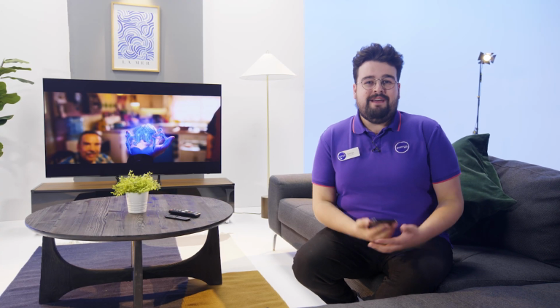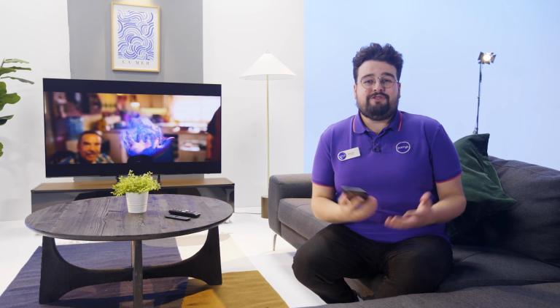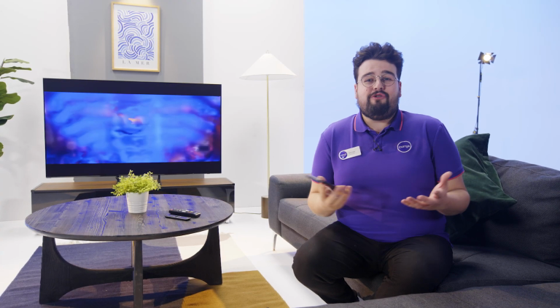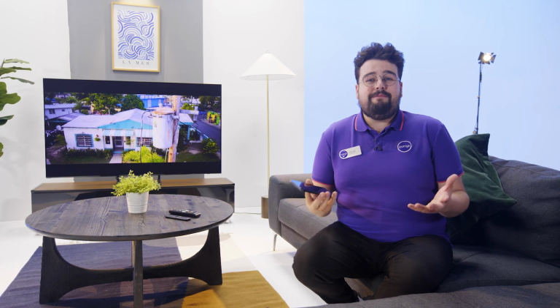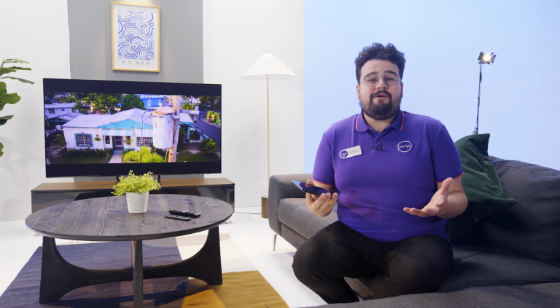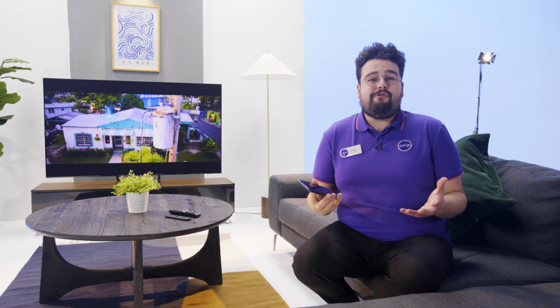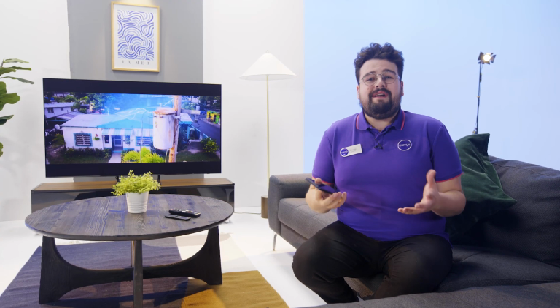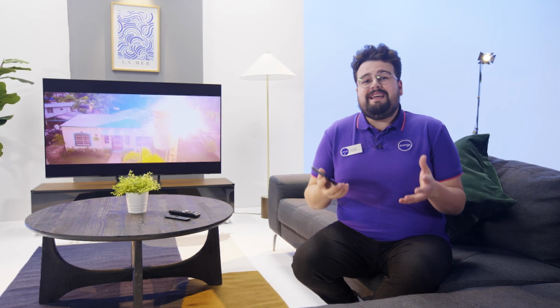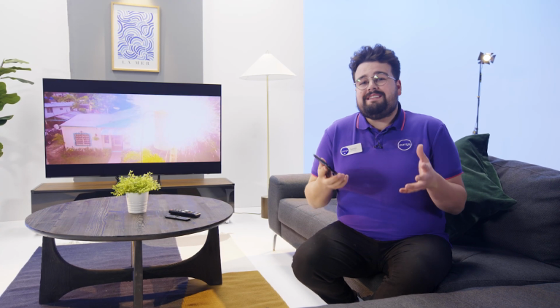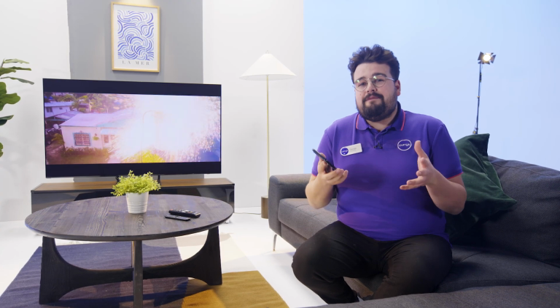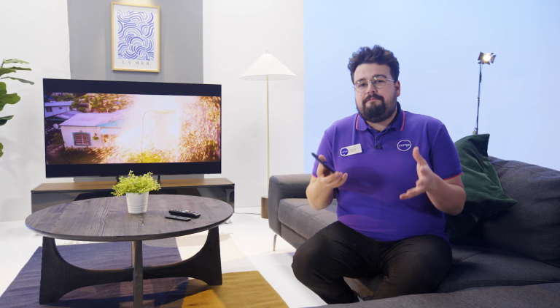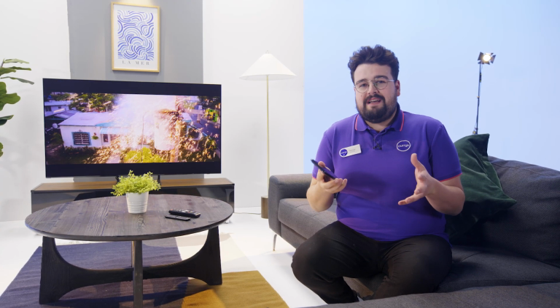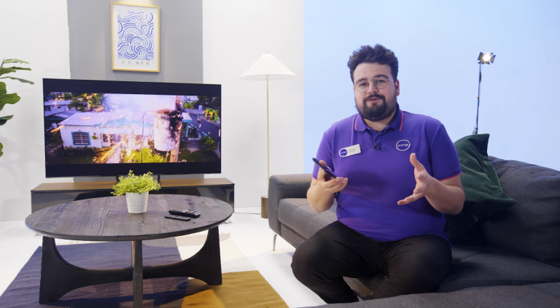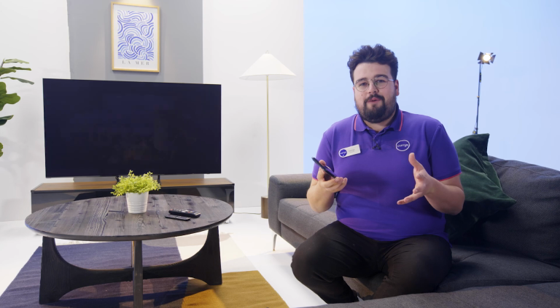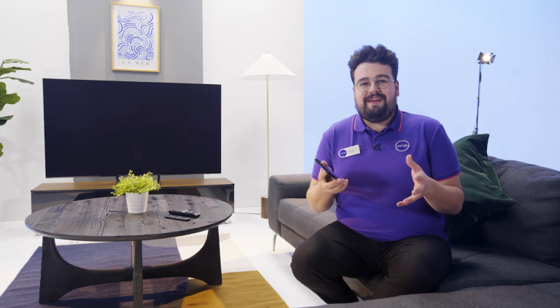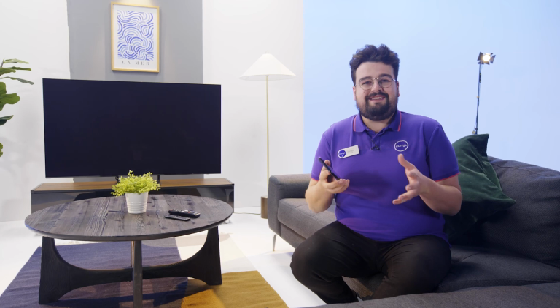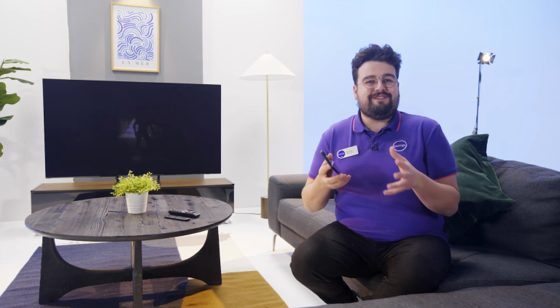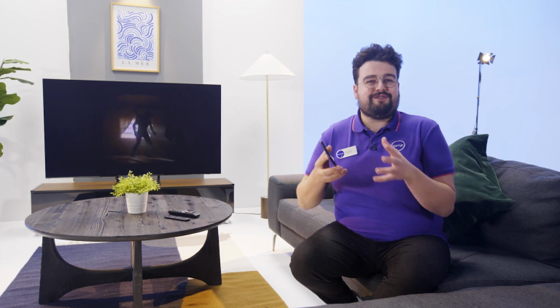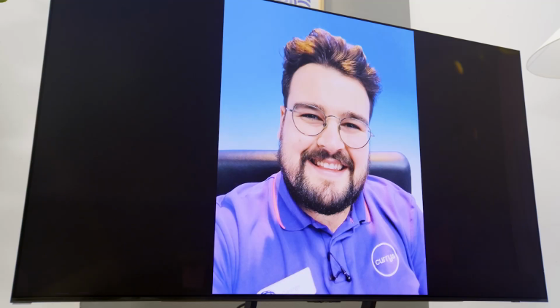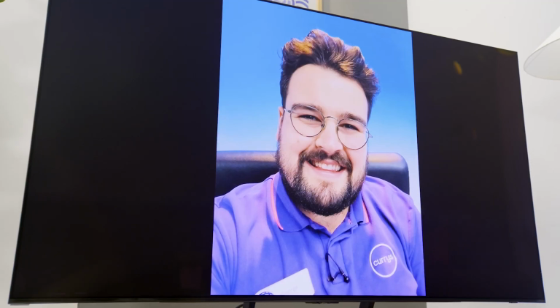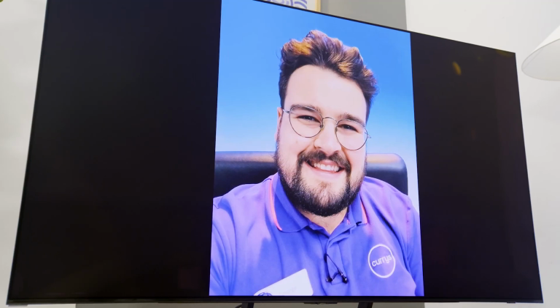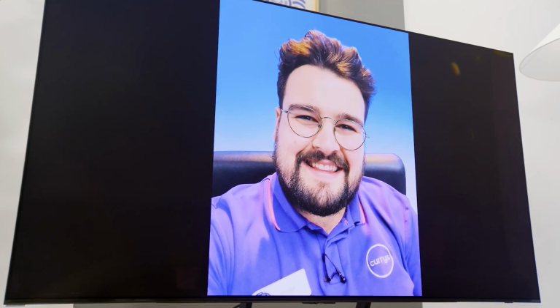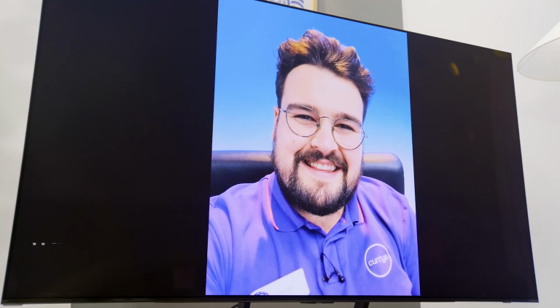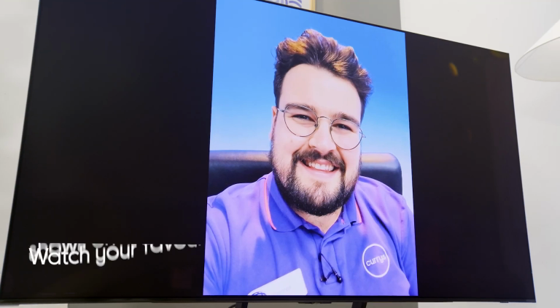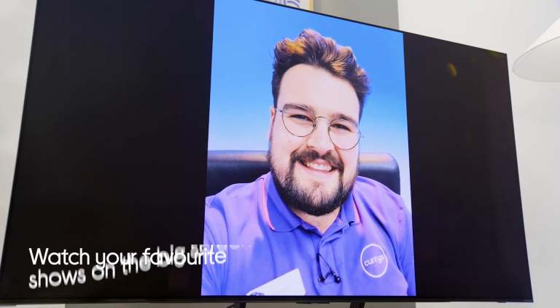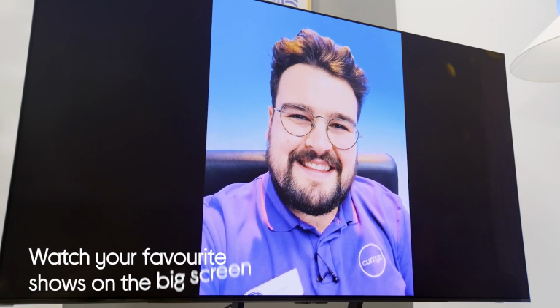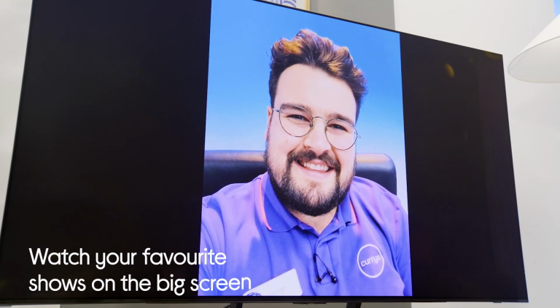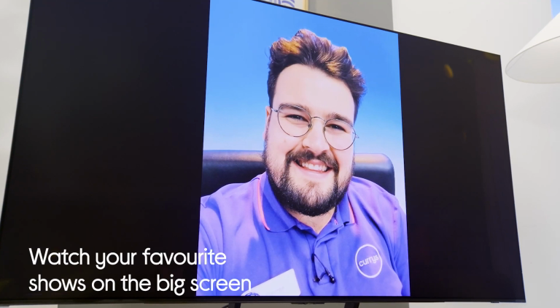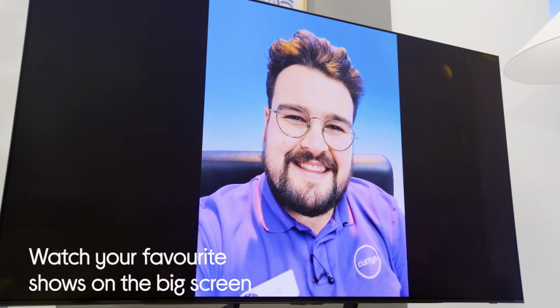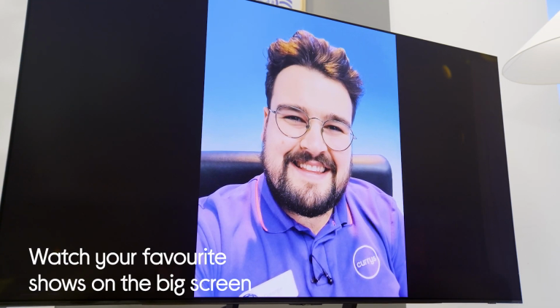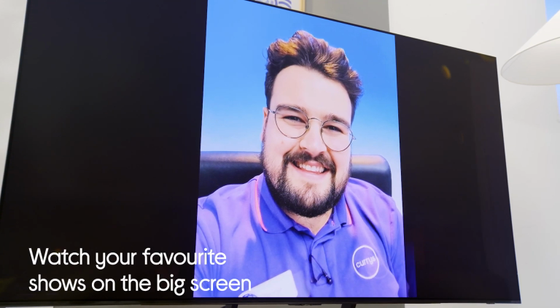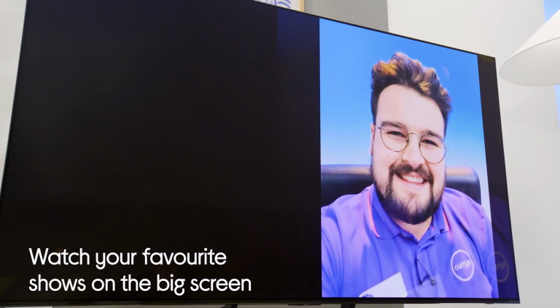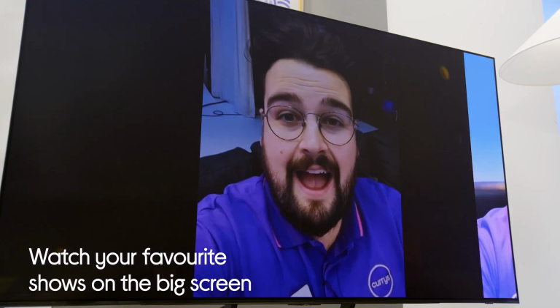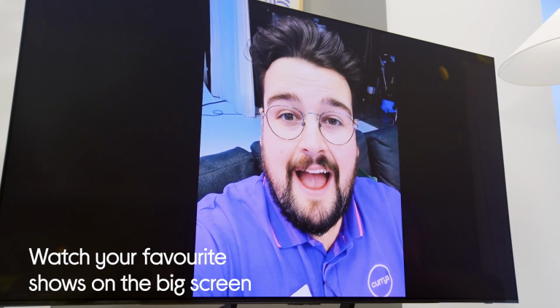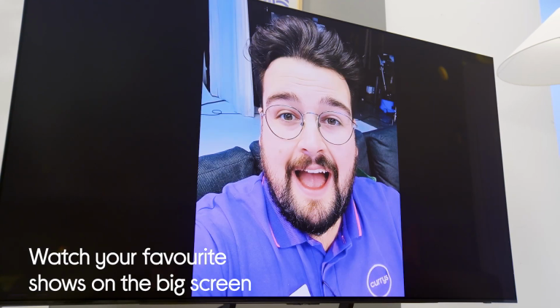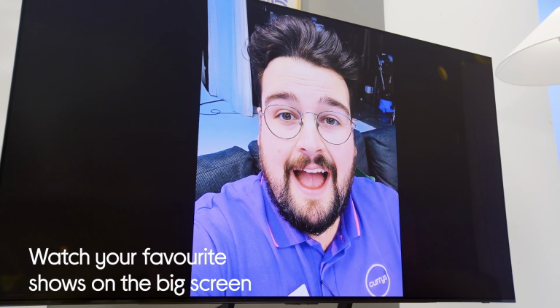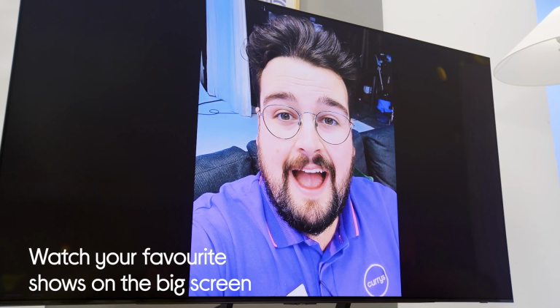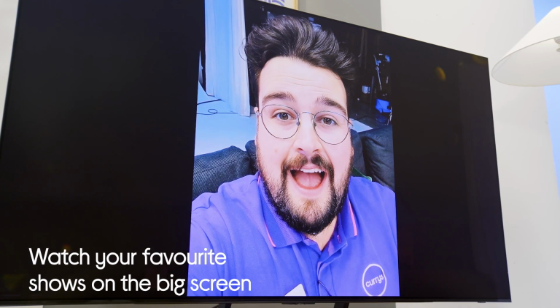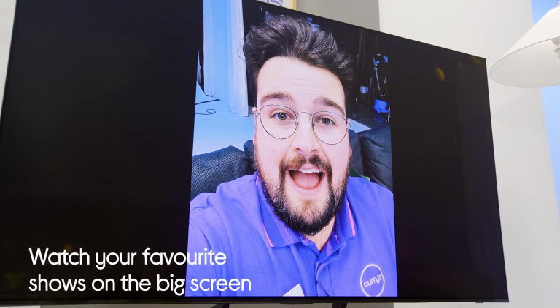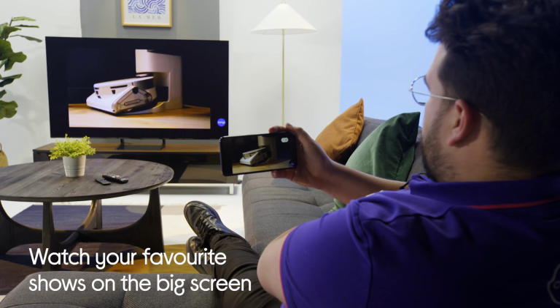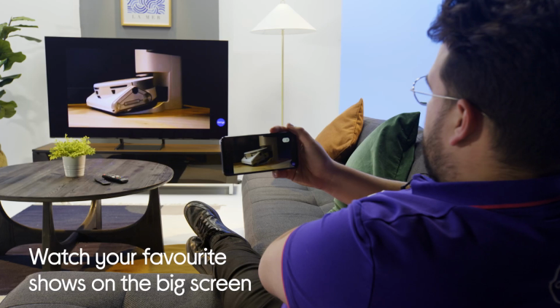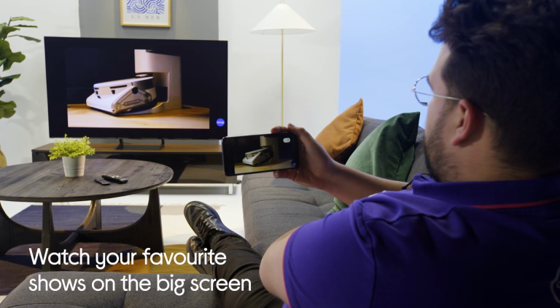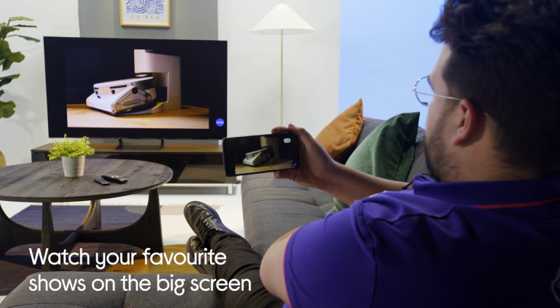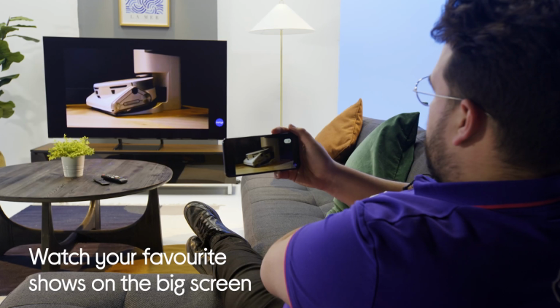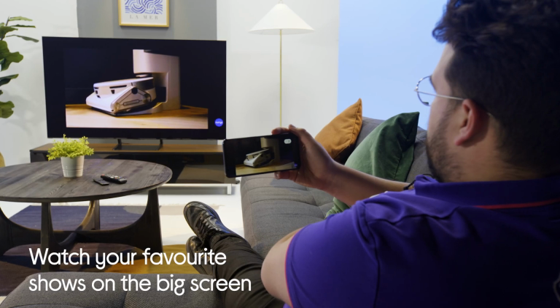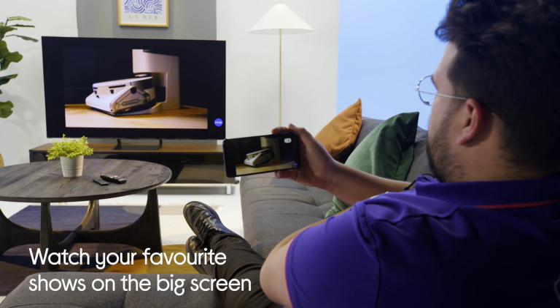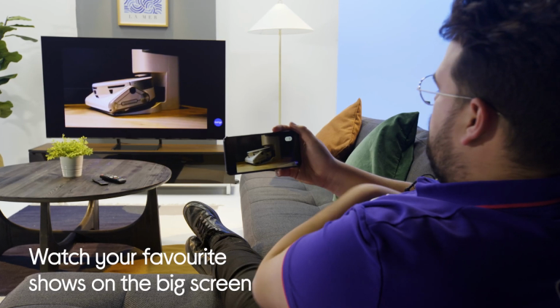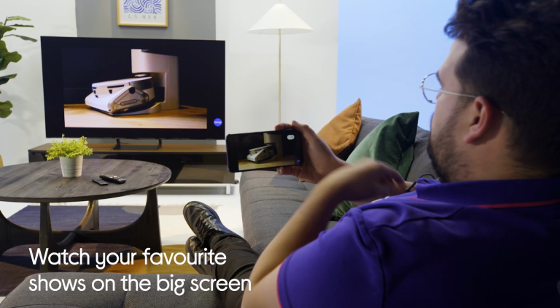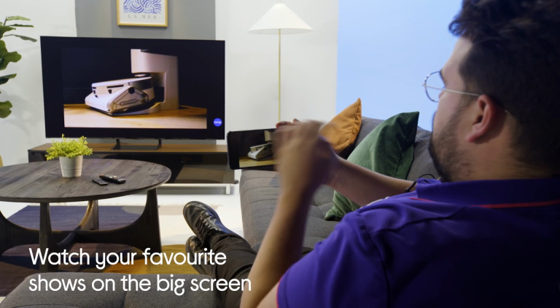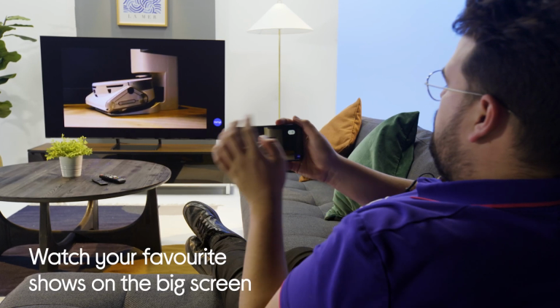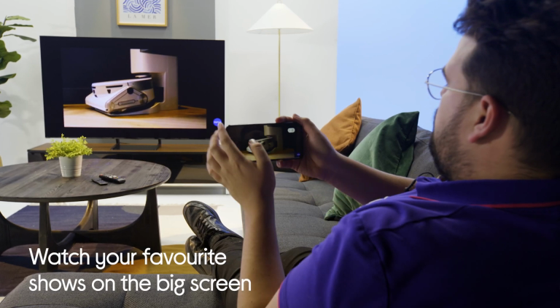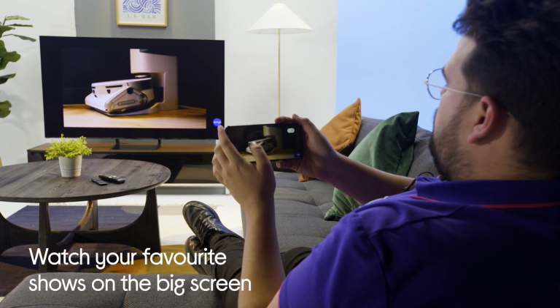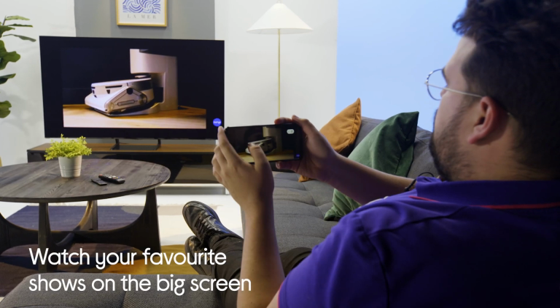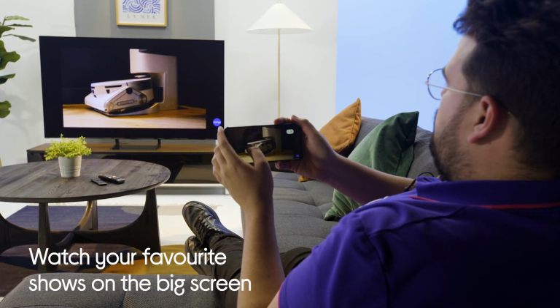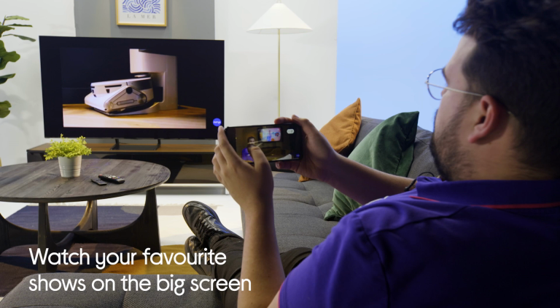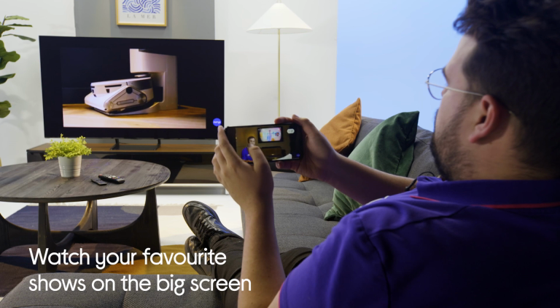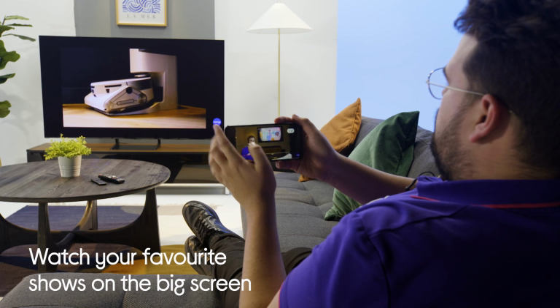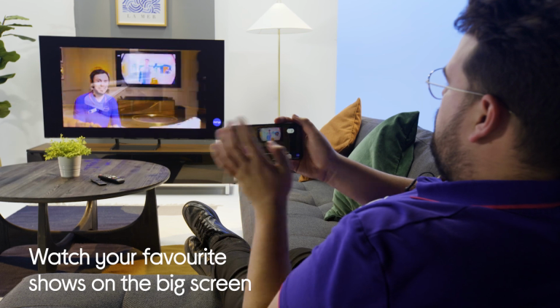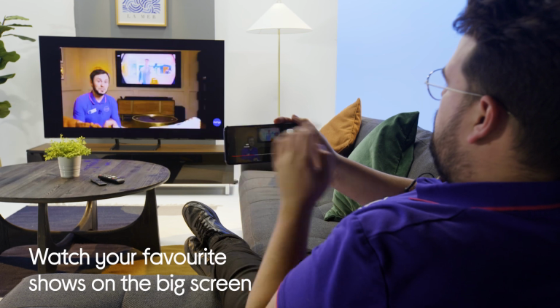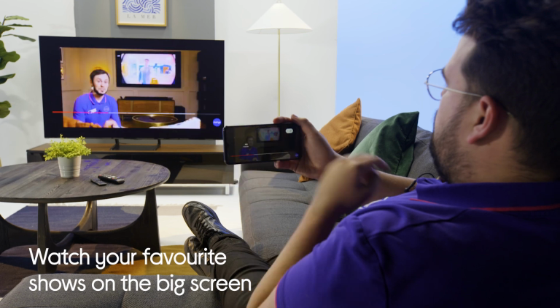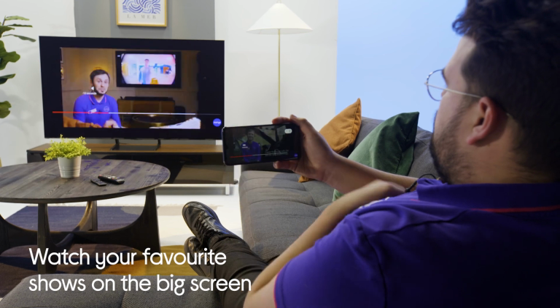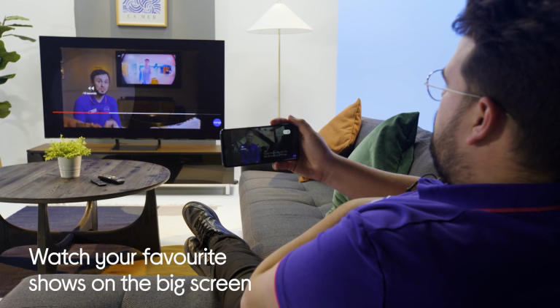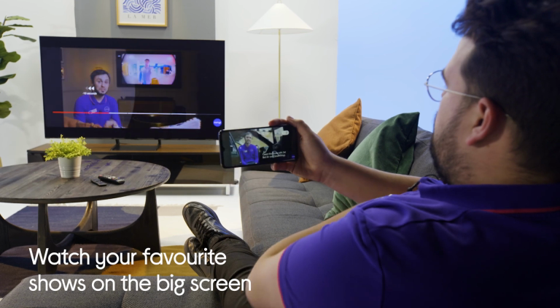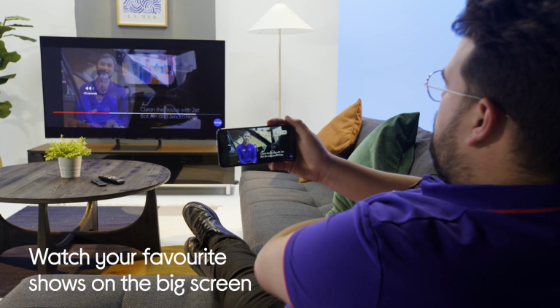Screen mirroring is the best way to show your friends and family all those amazing holiday photos and videos on the big screen.